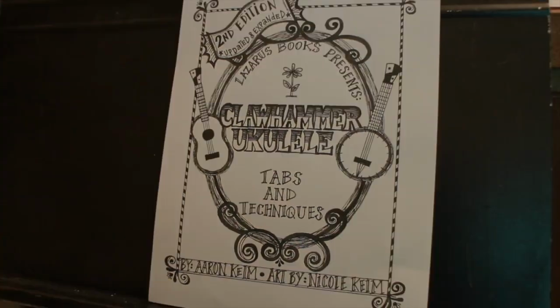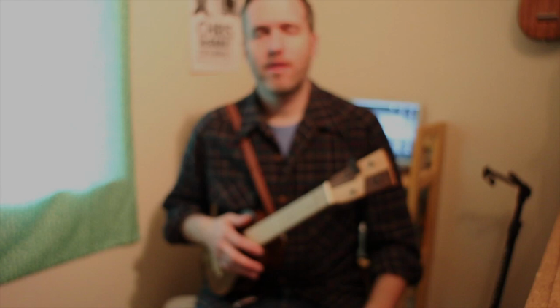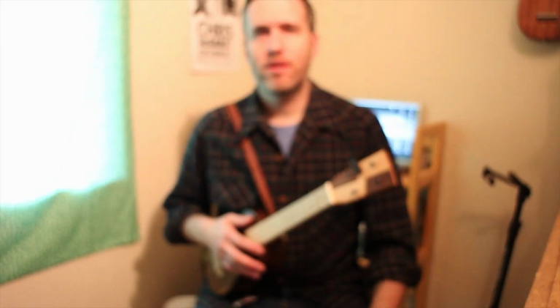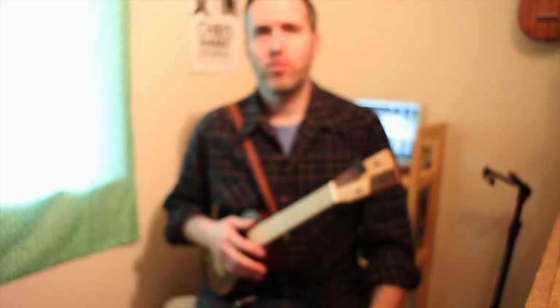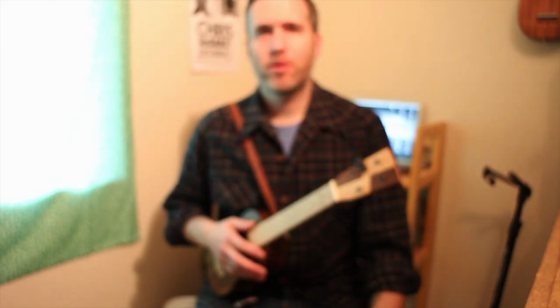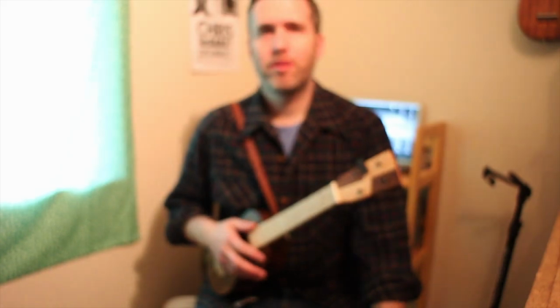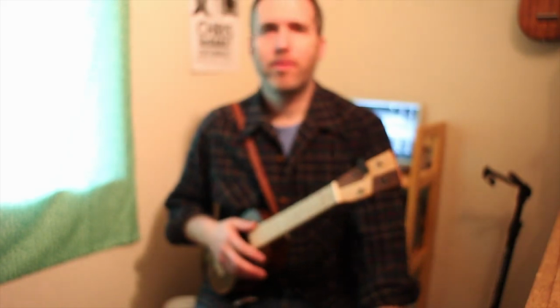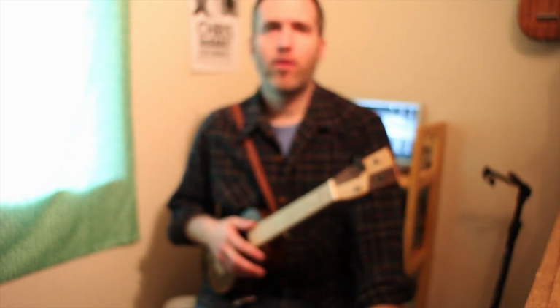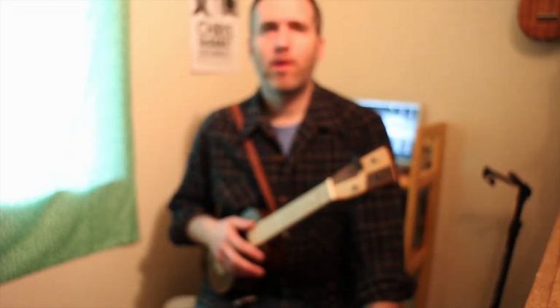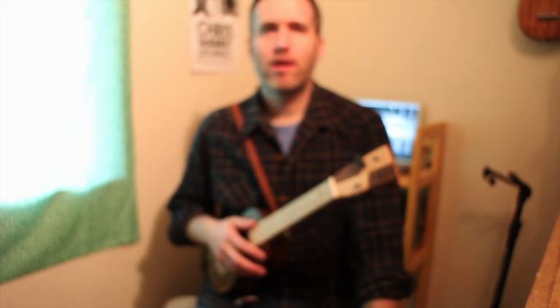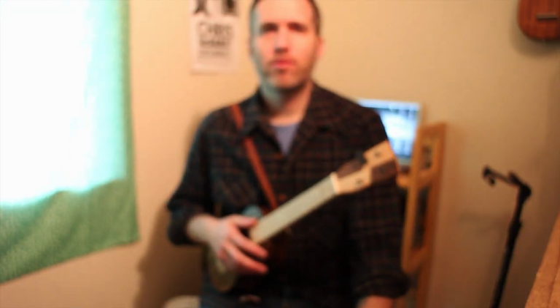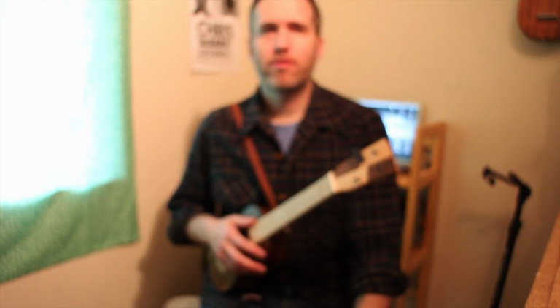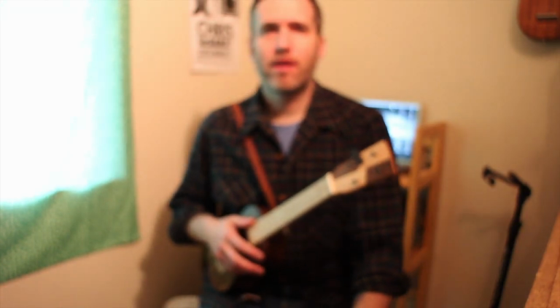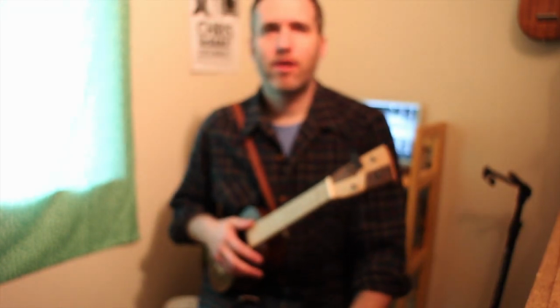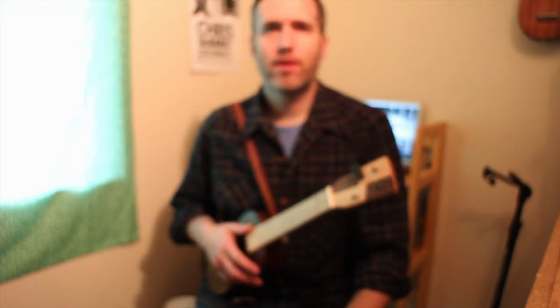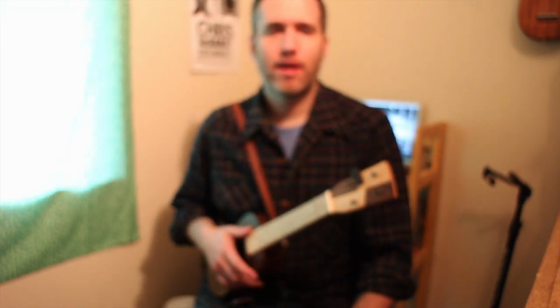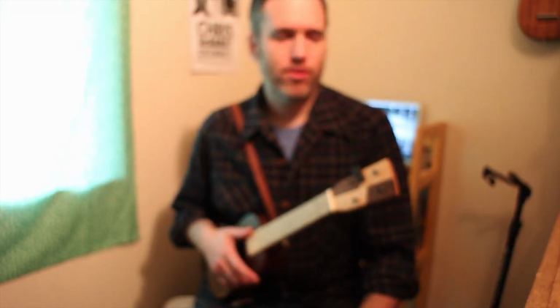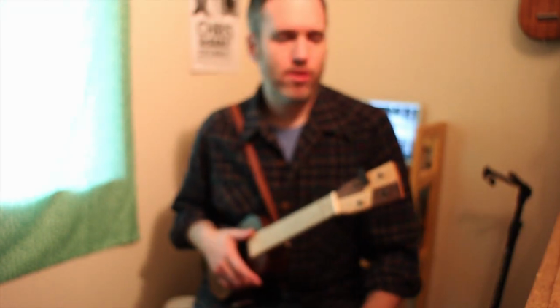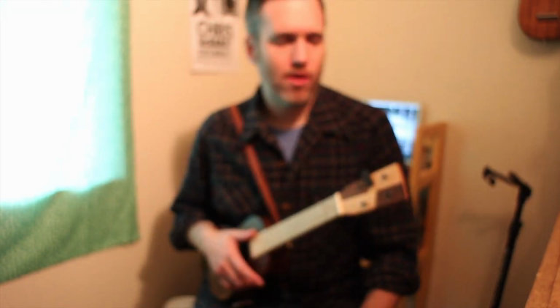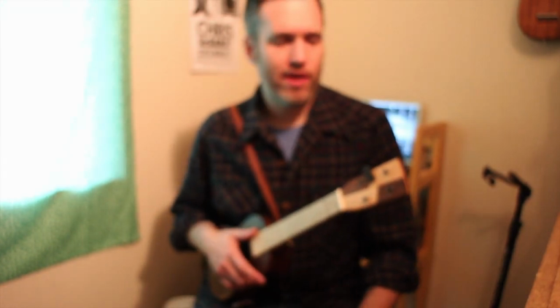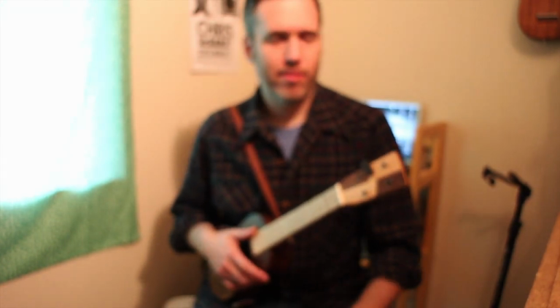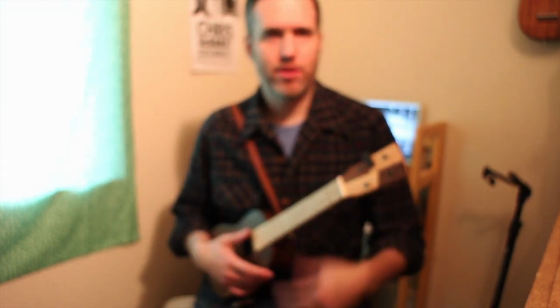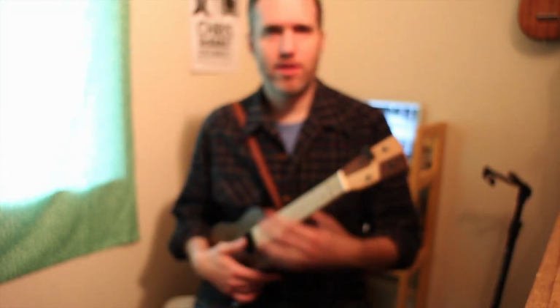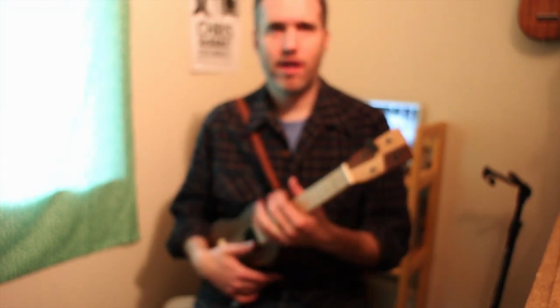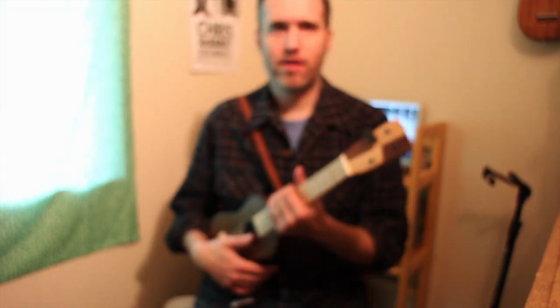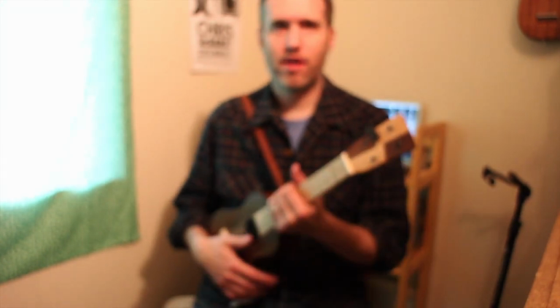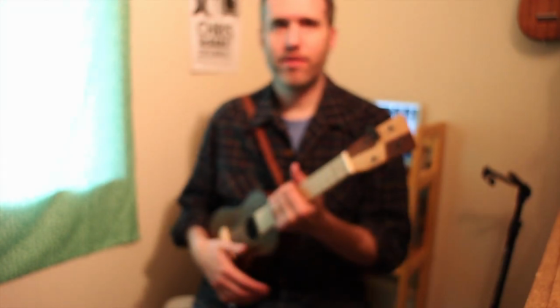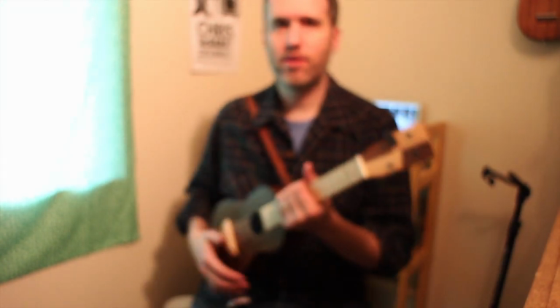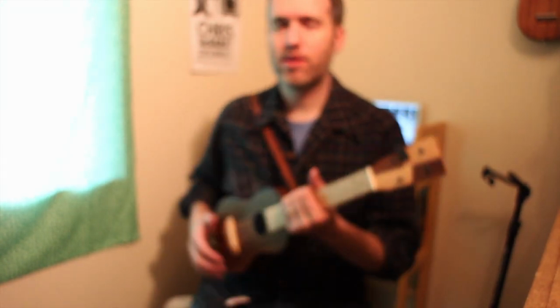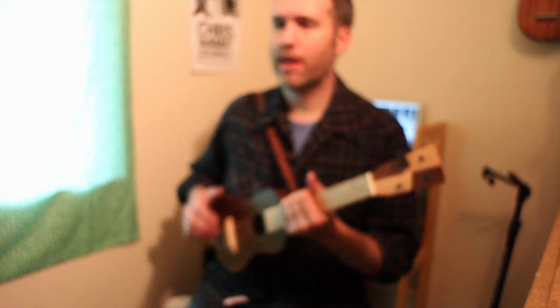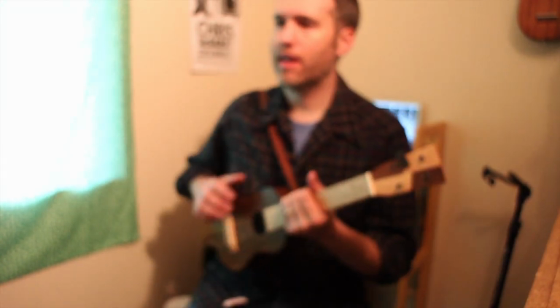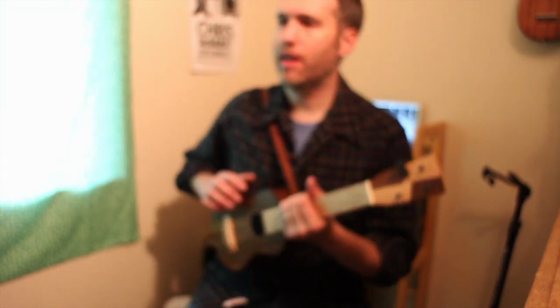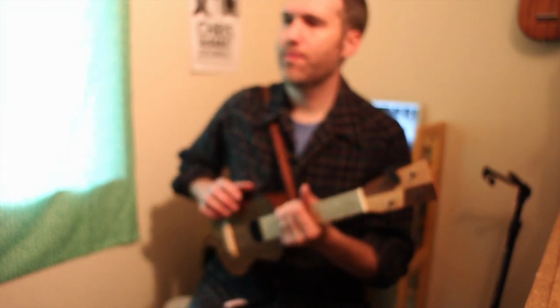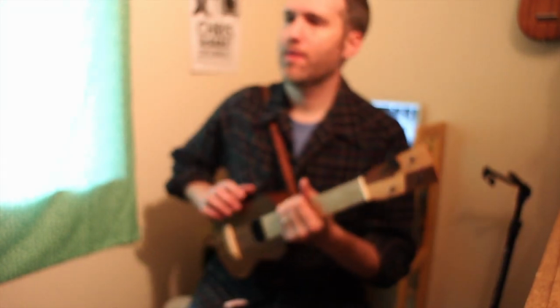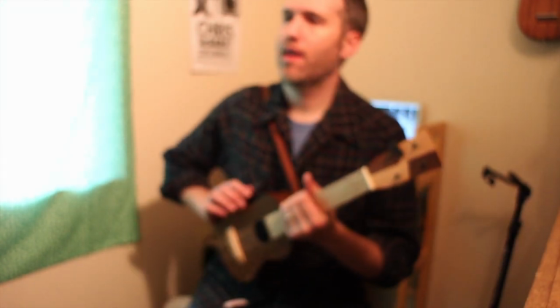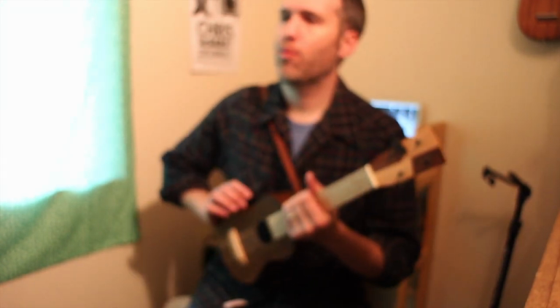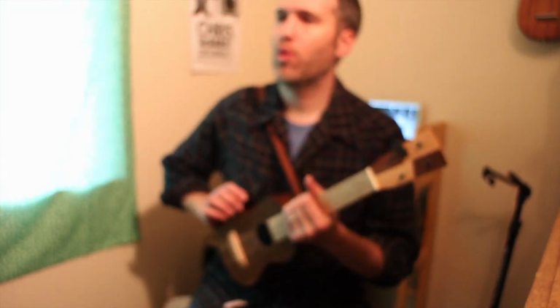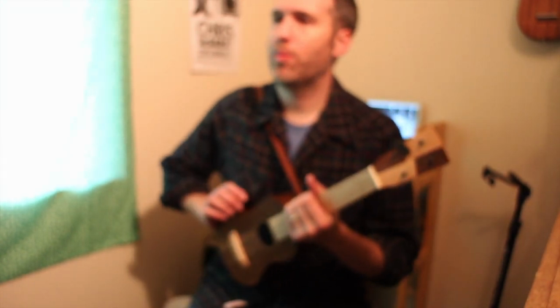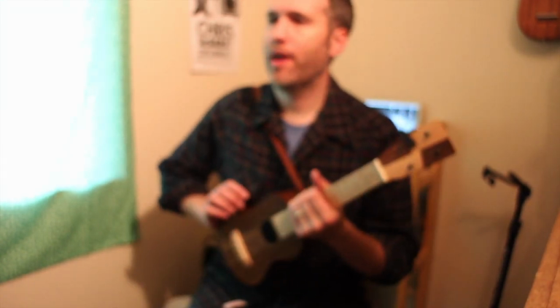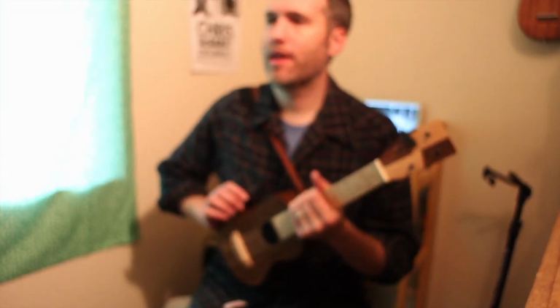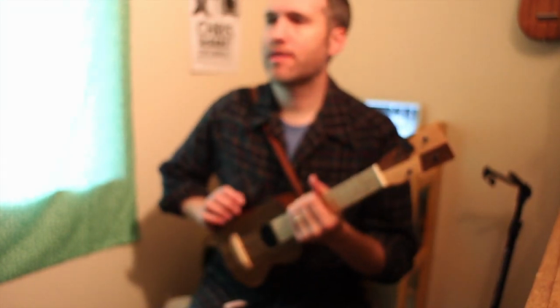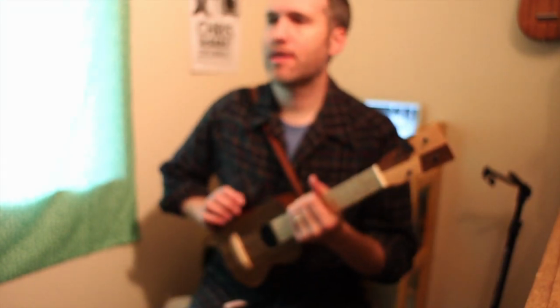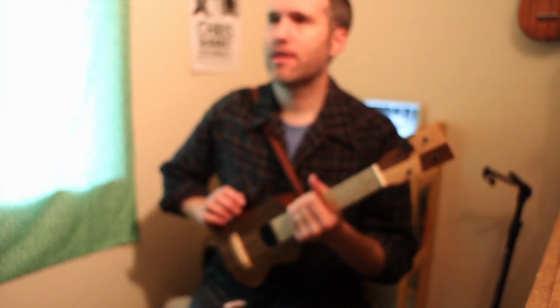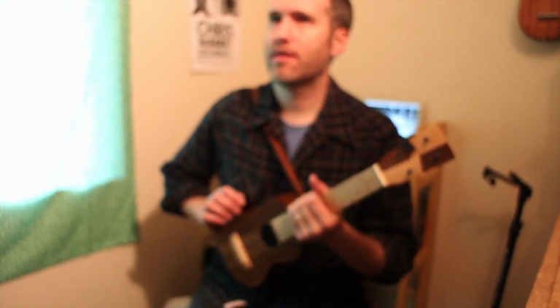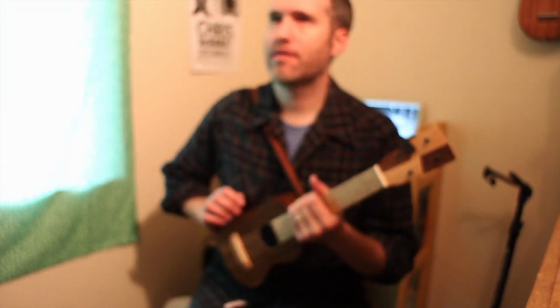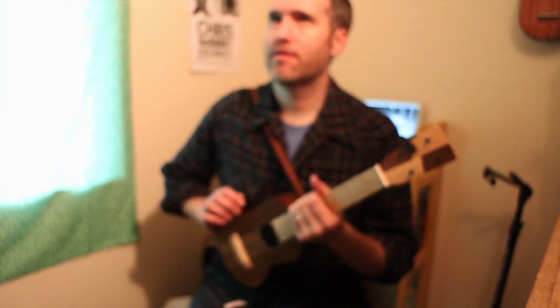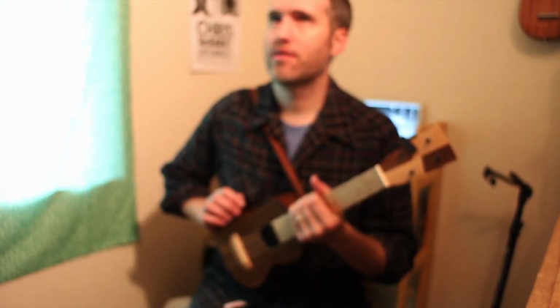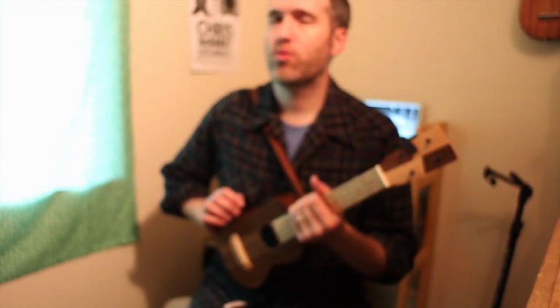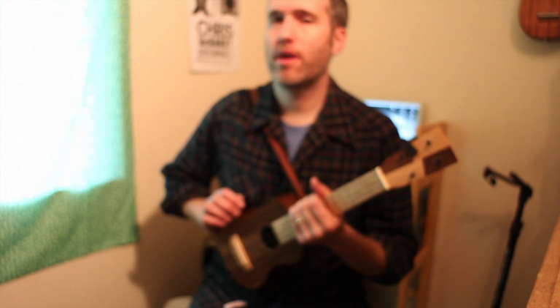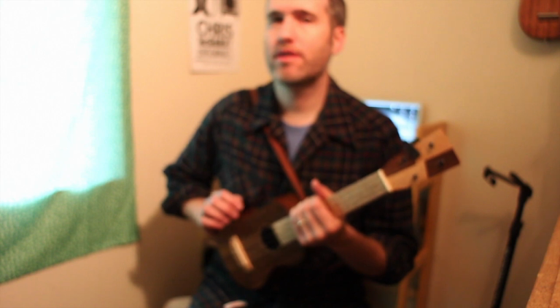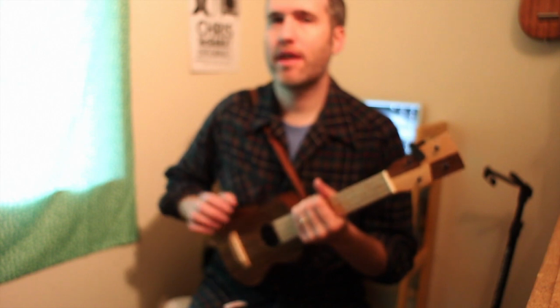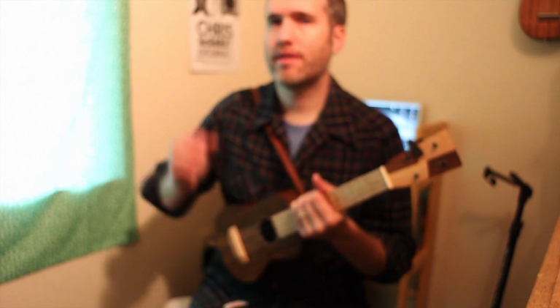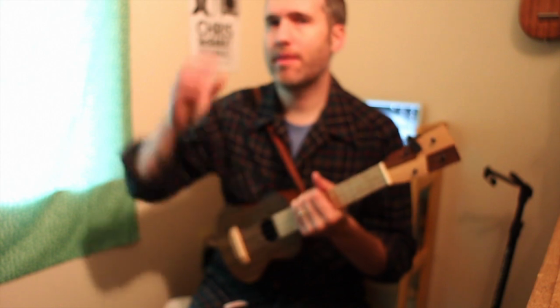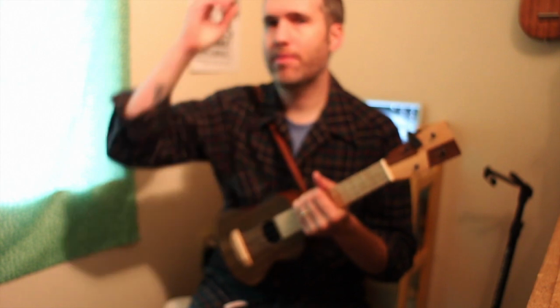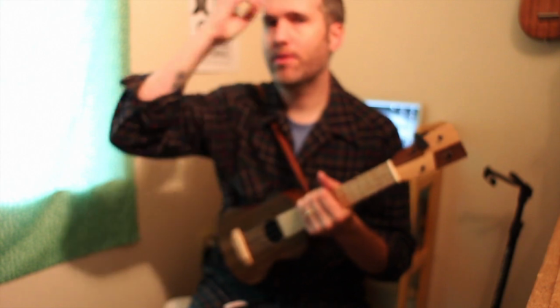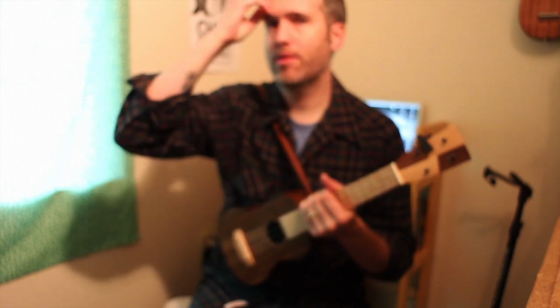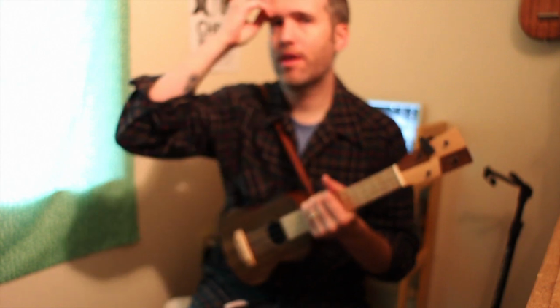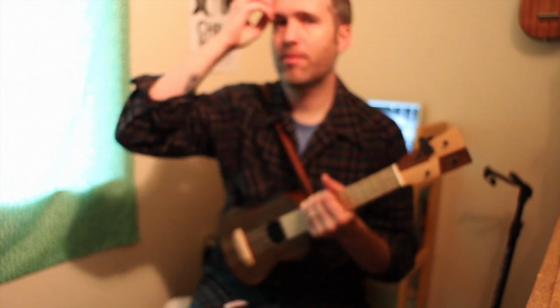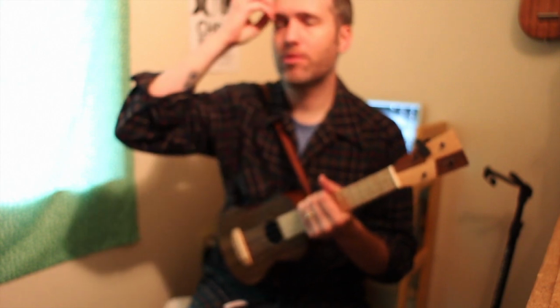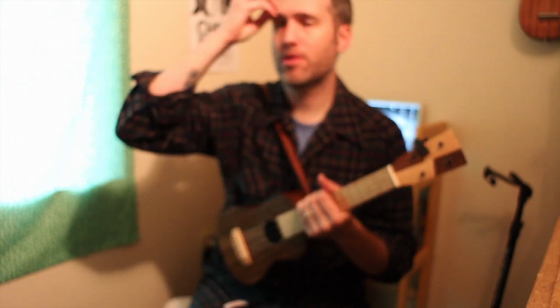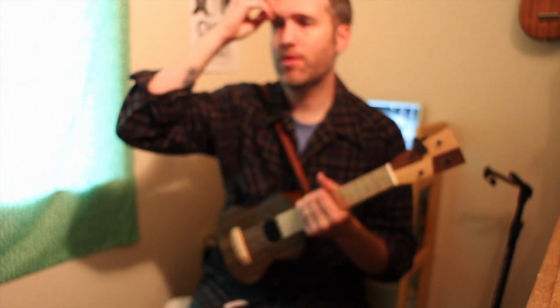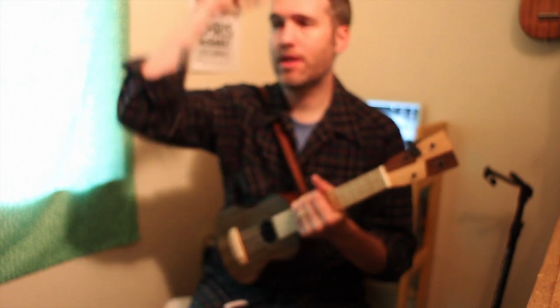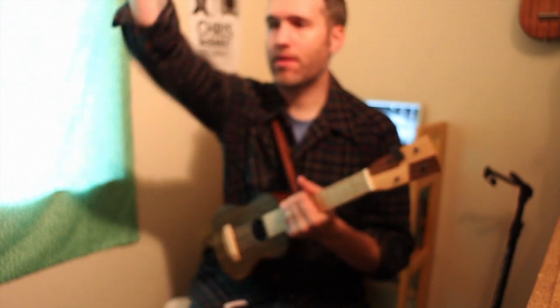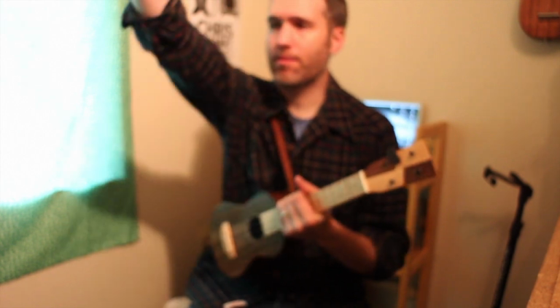Hello, we're going to play Wildwood Flower now, Clawhammer style on the ukulele. We'll play it twice at tempo and then we'll slow it down.